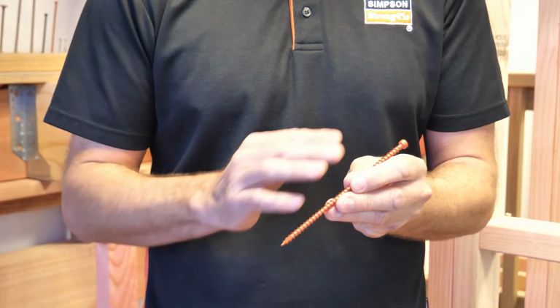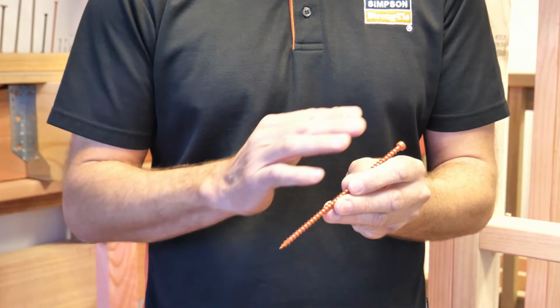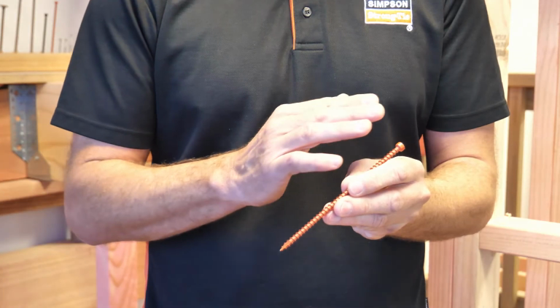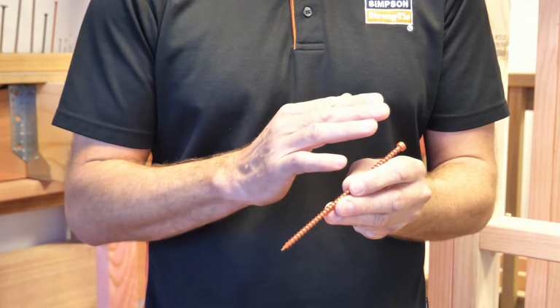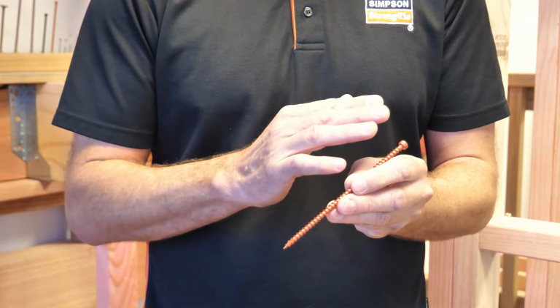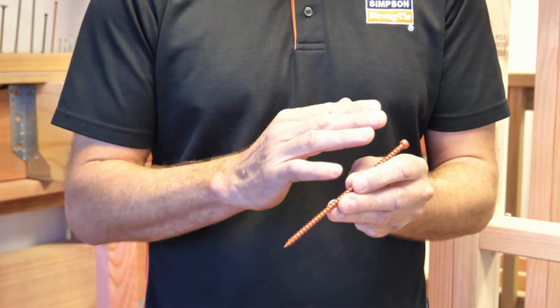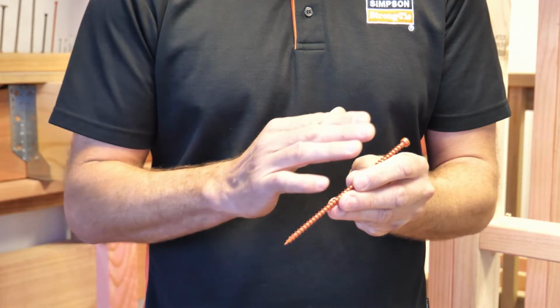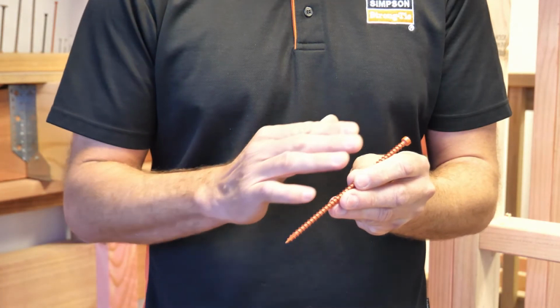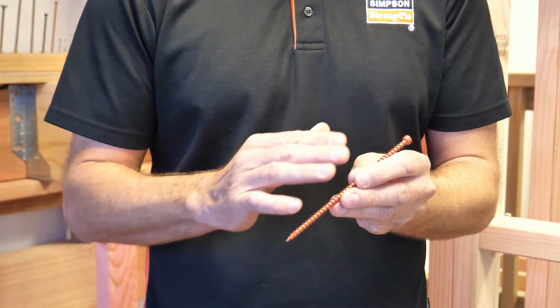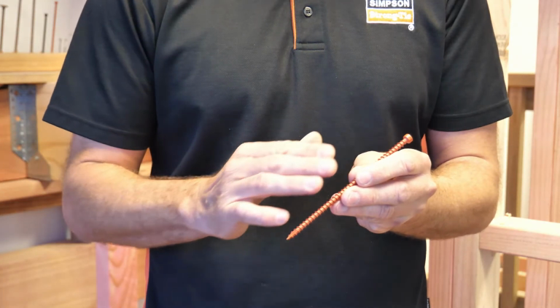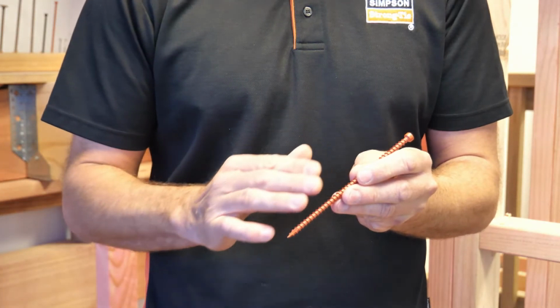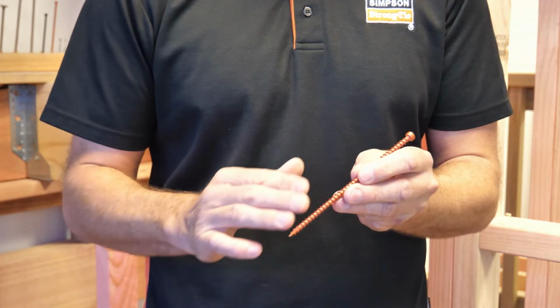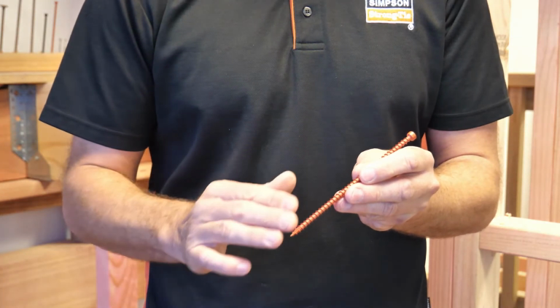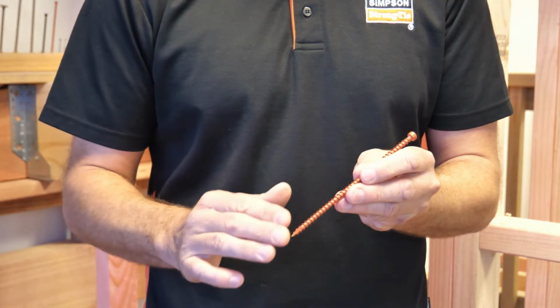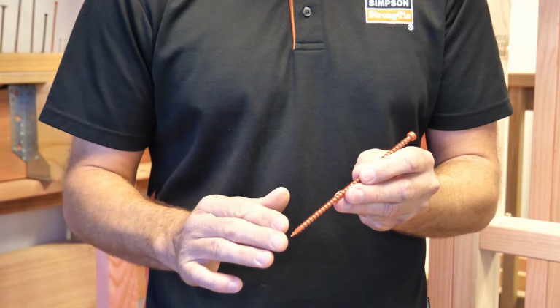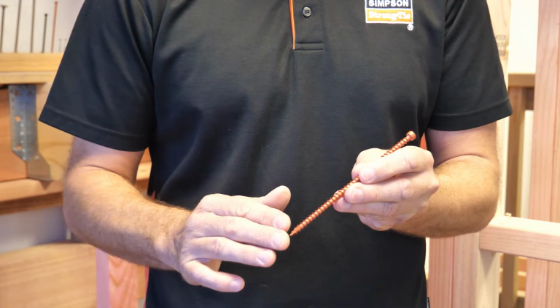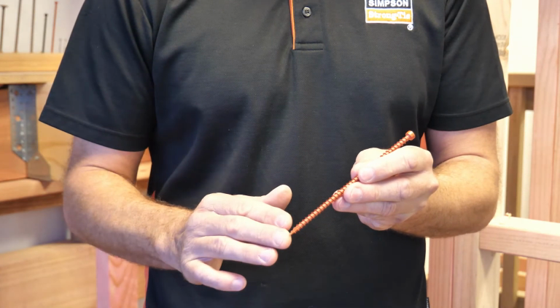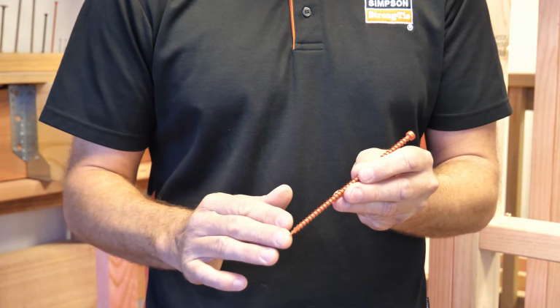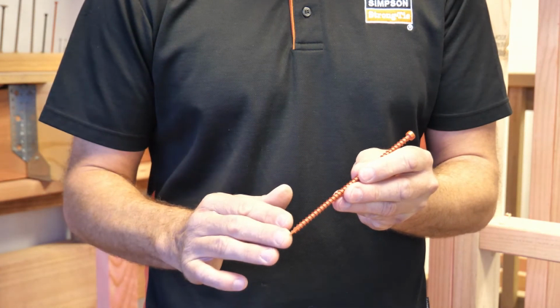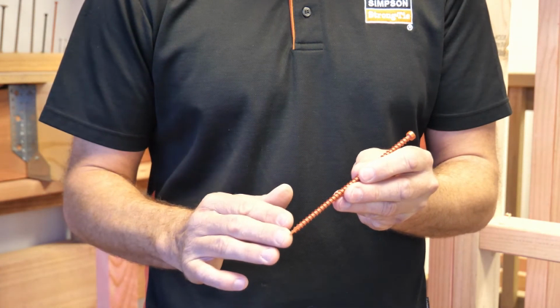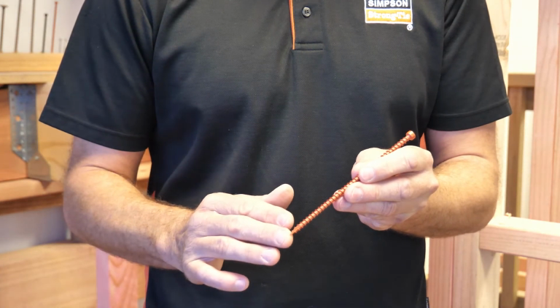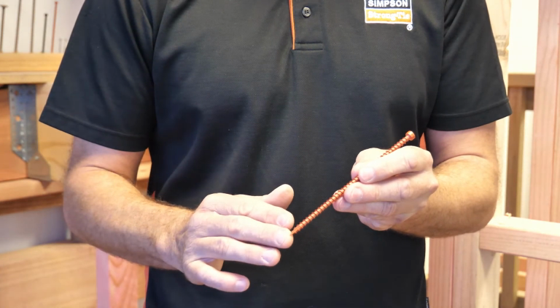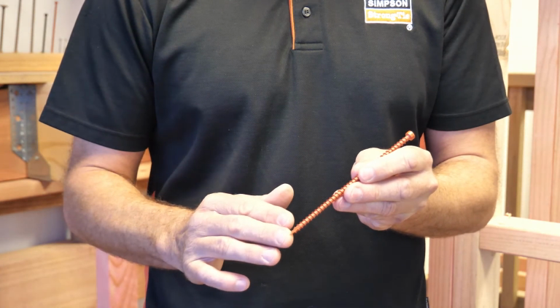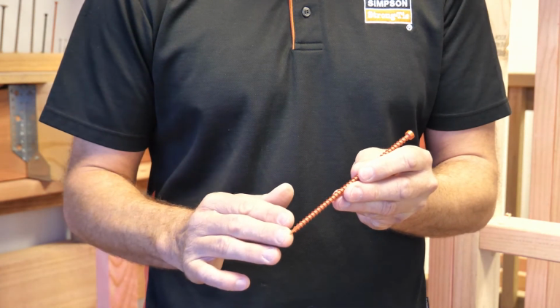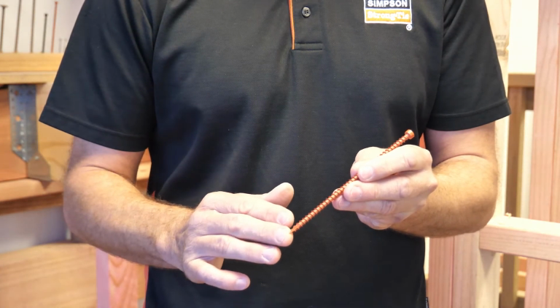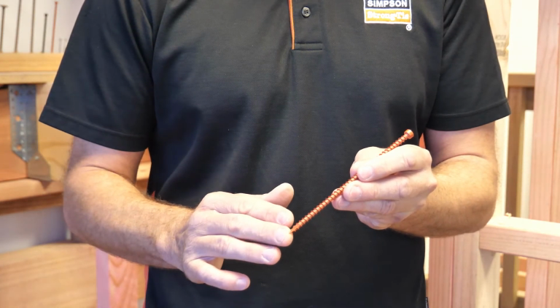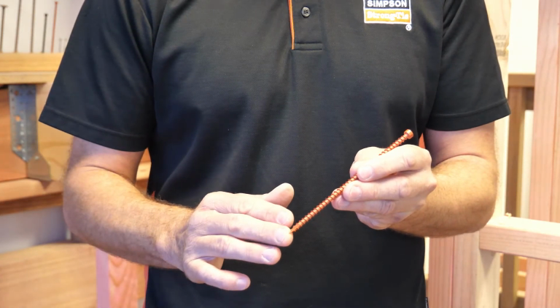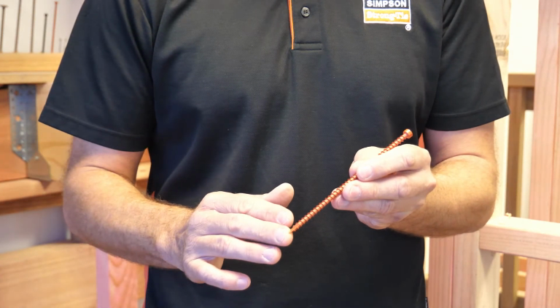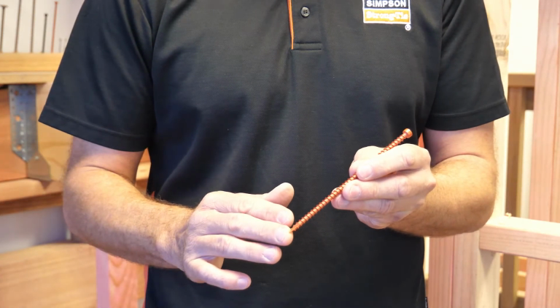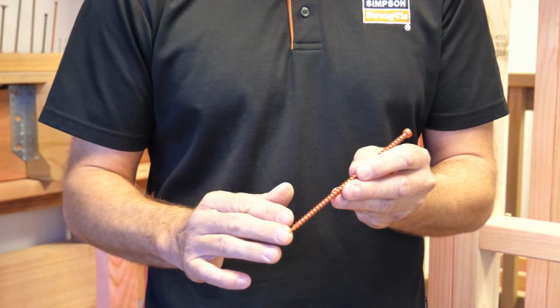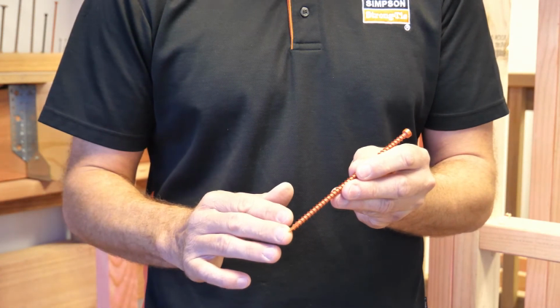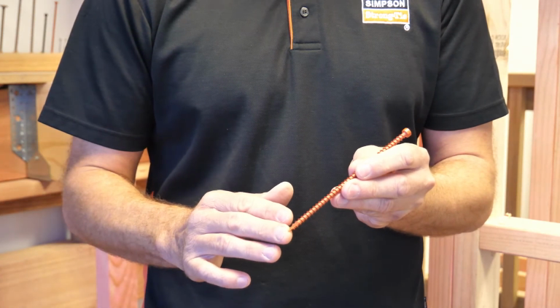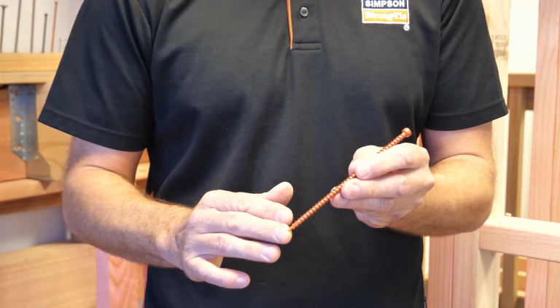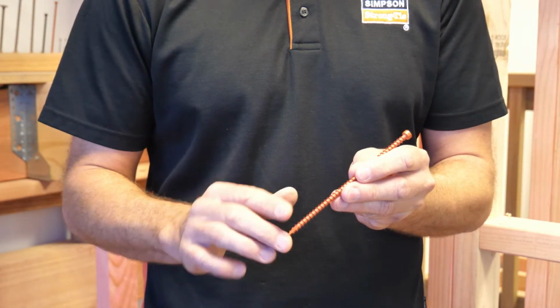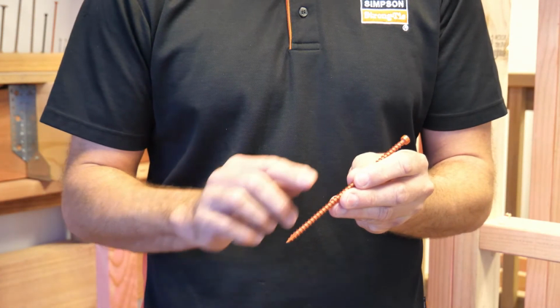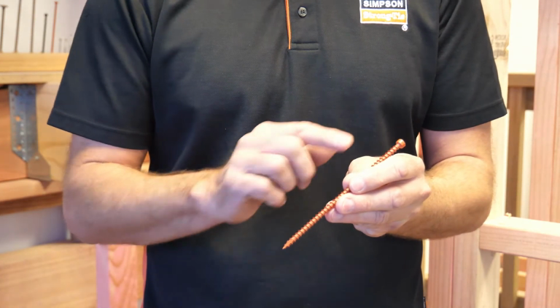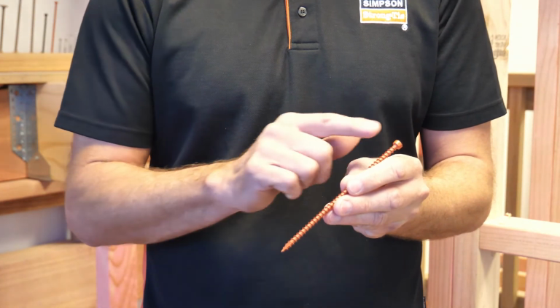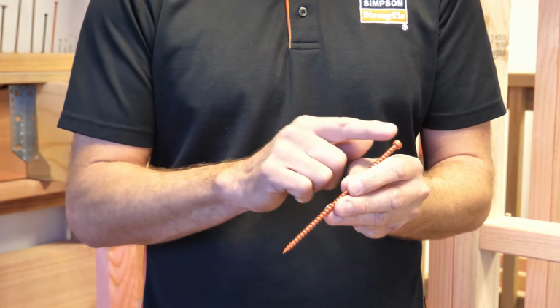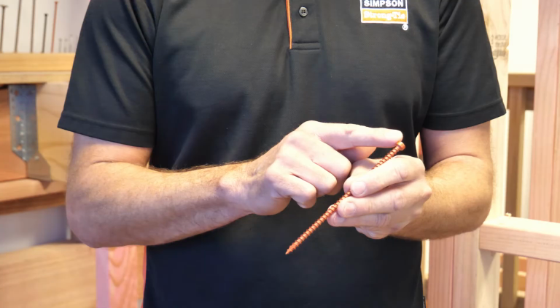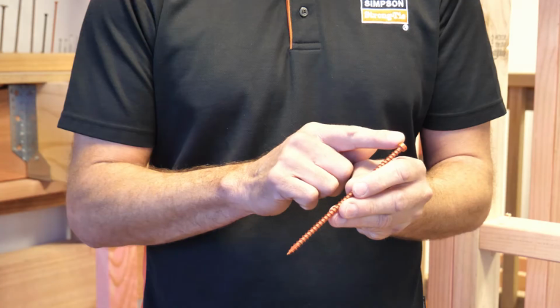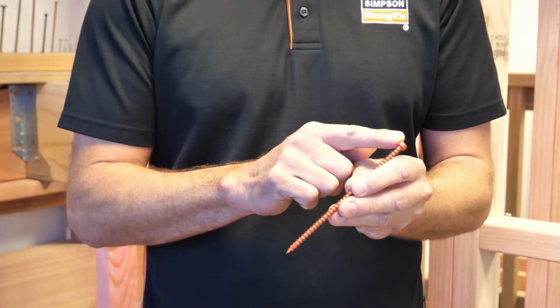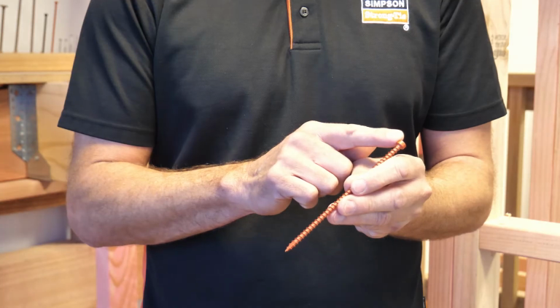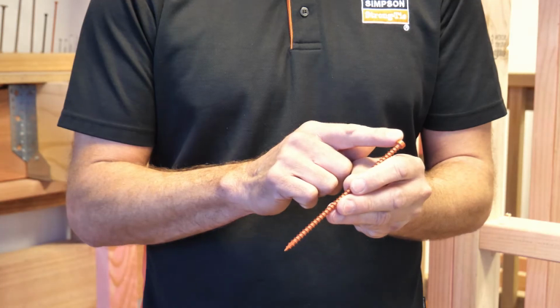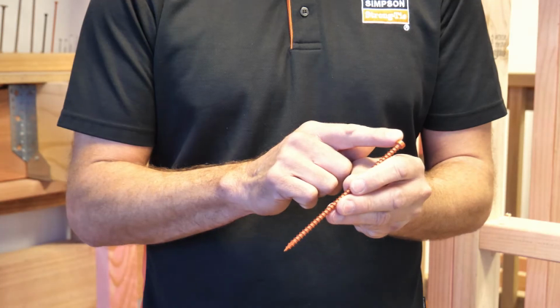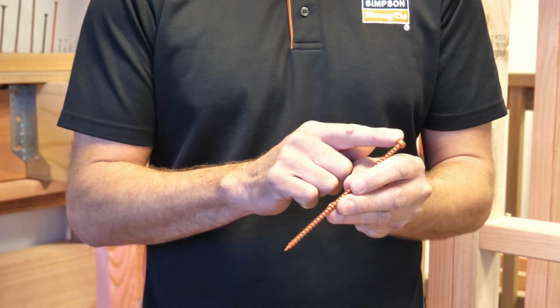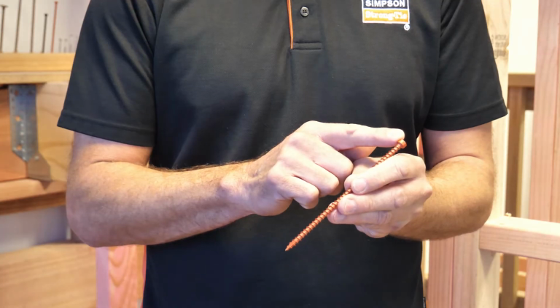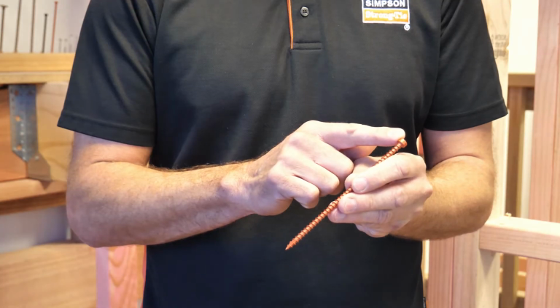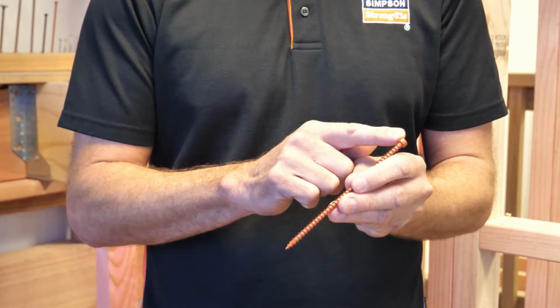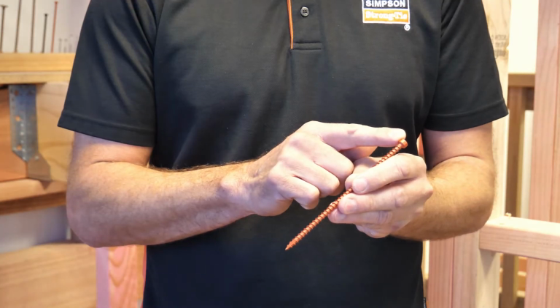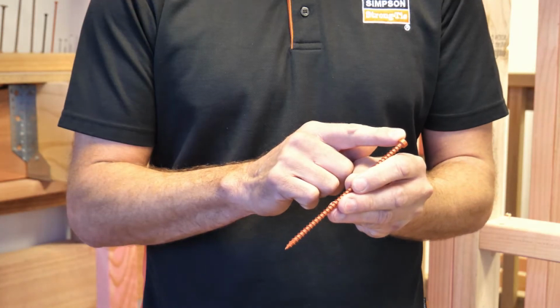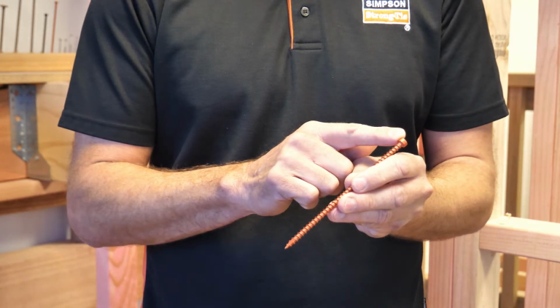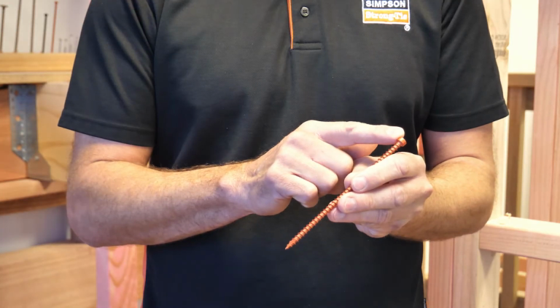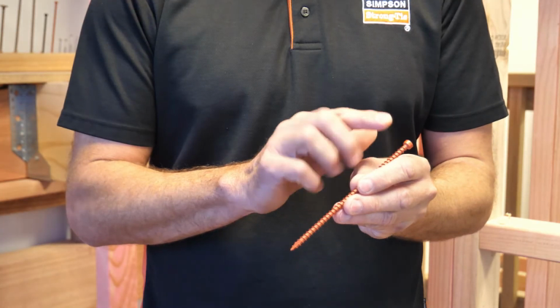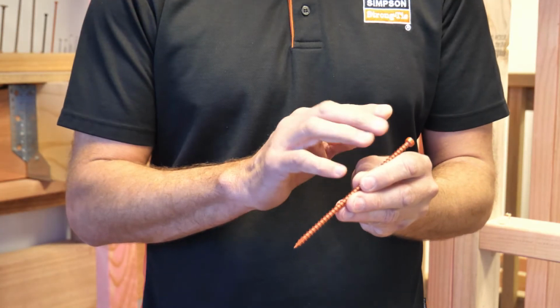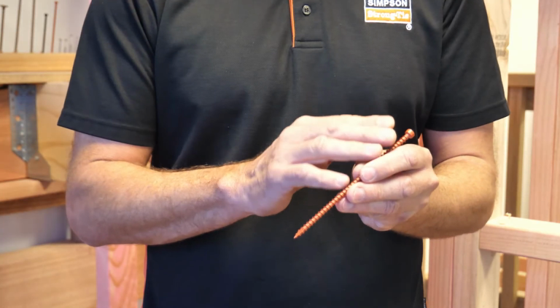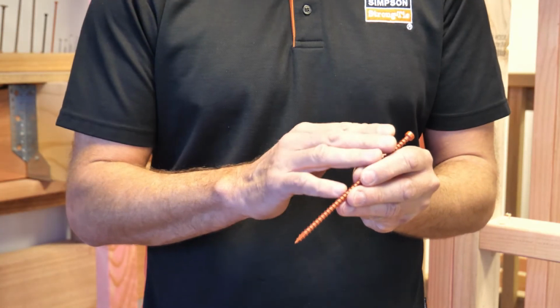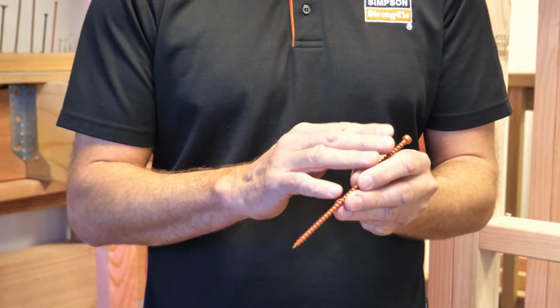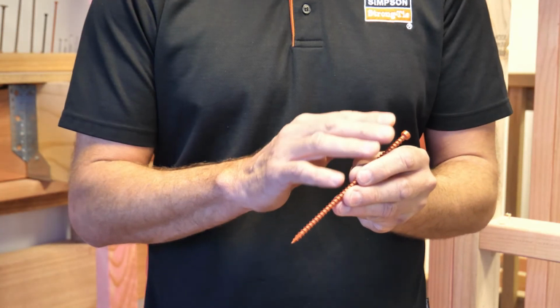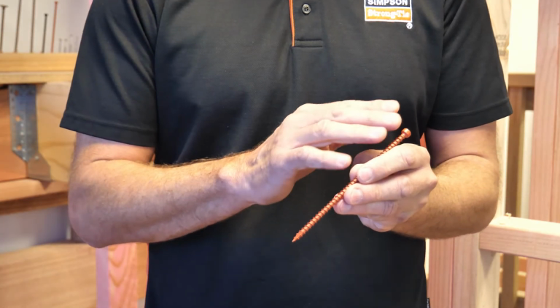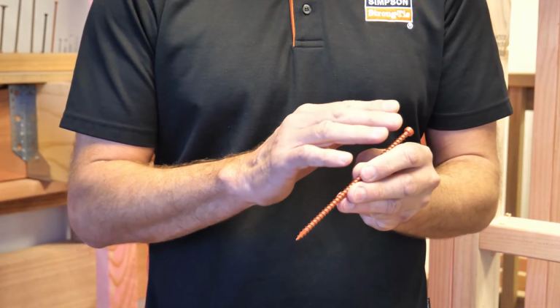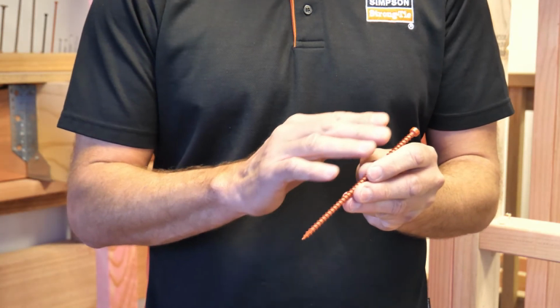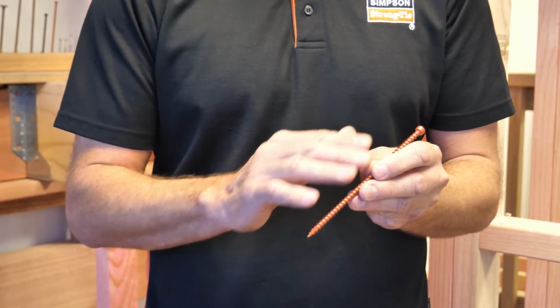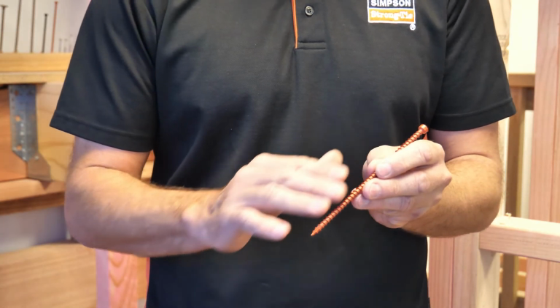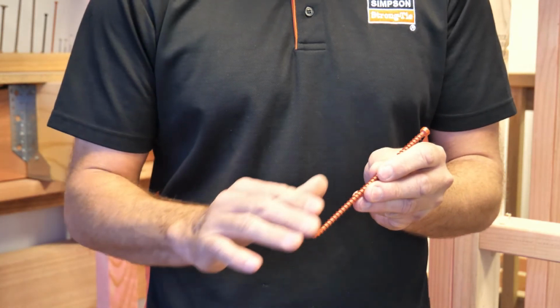The fully threaded shank on both screws engages the entire length of the fastener, so you're not relying on the head alone to take the full load.